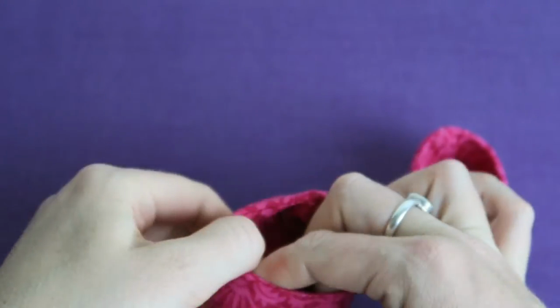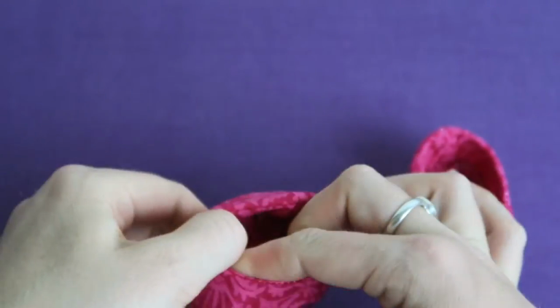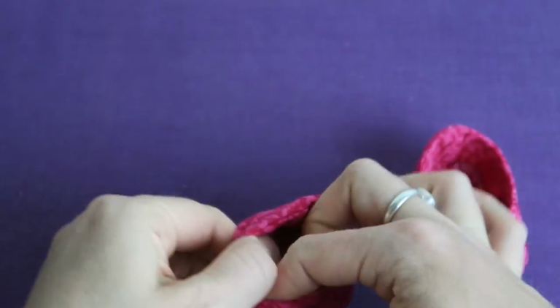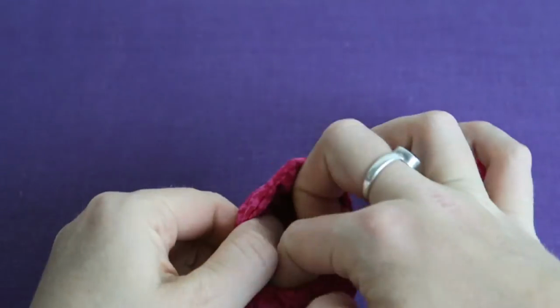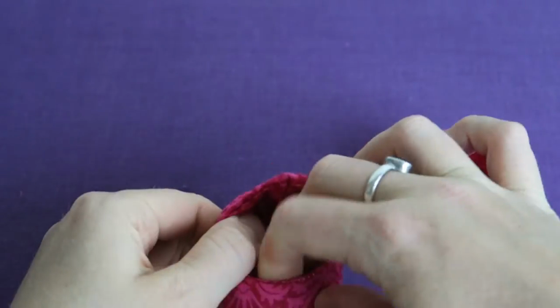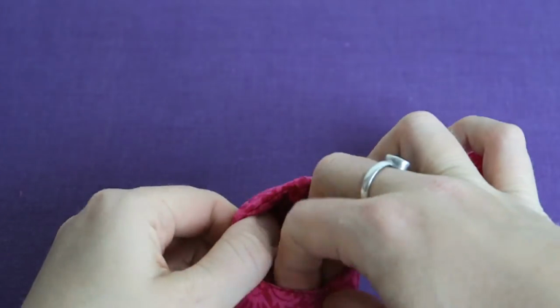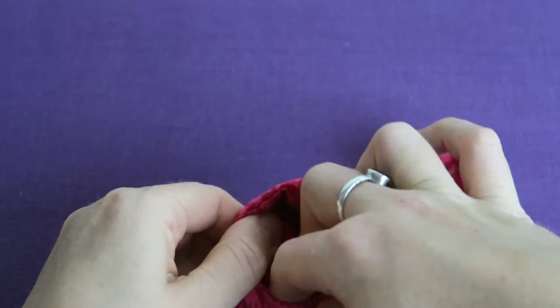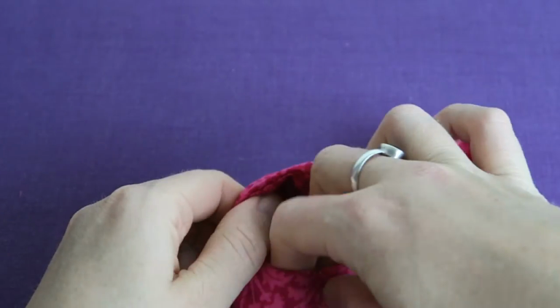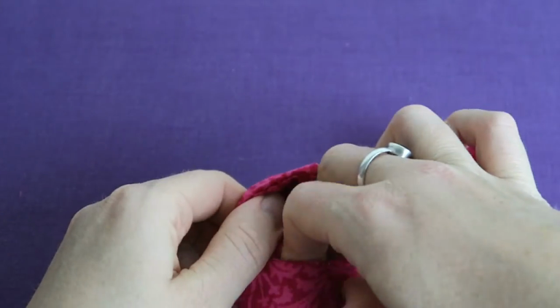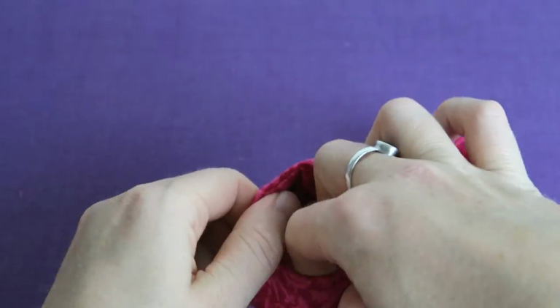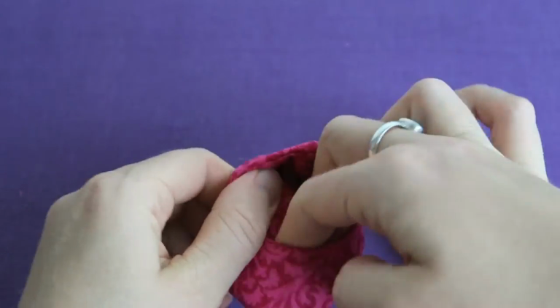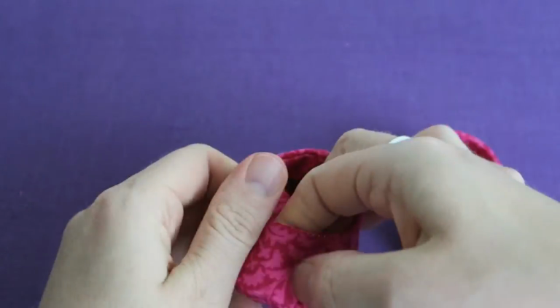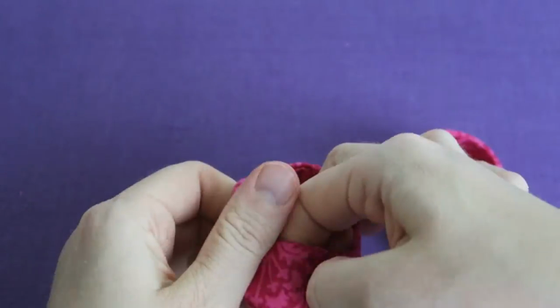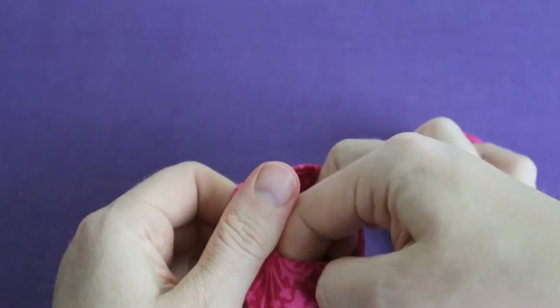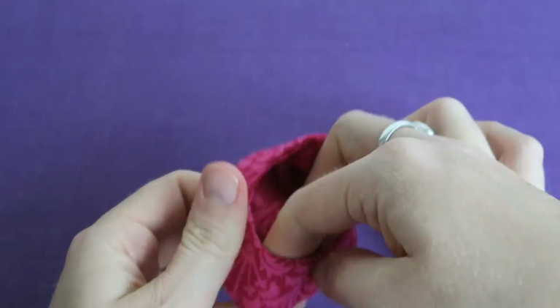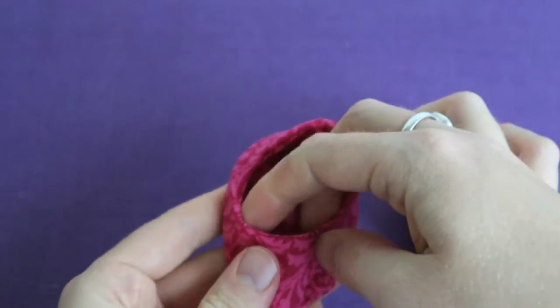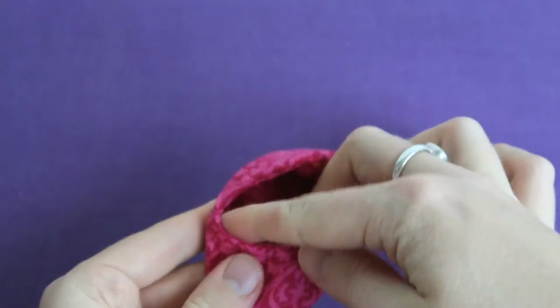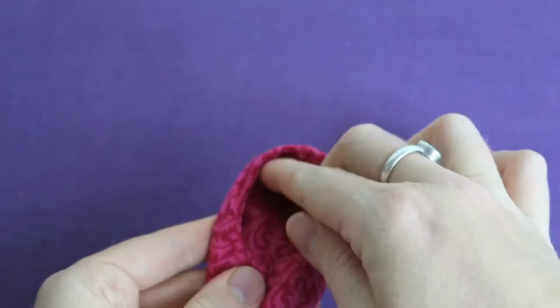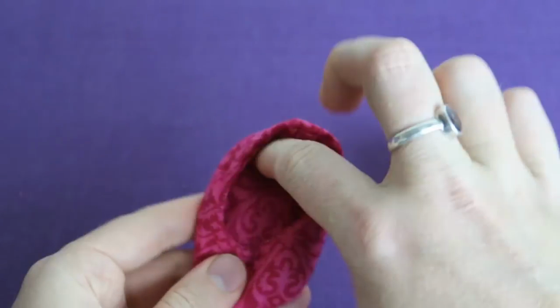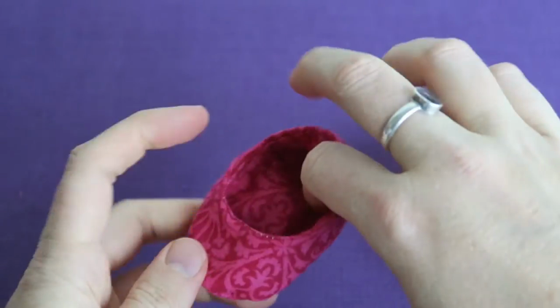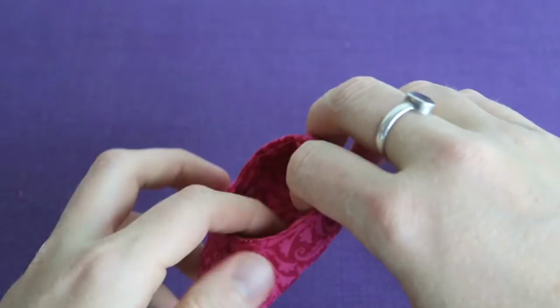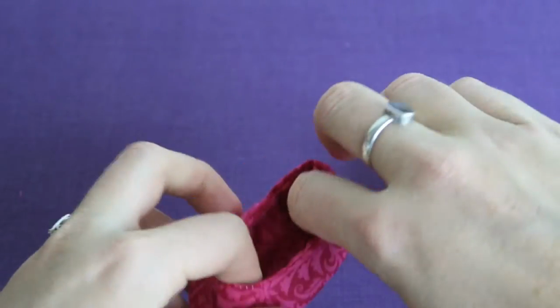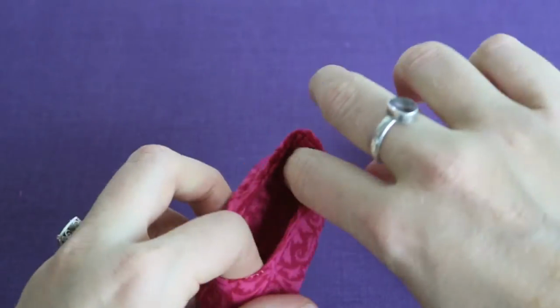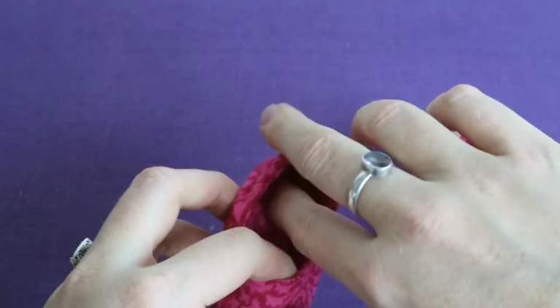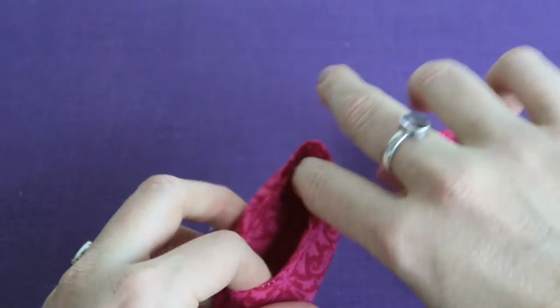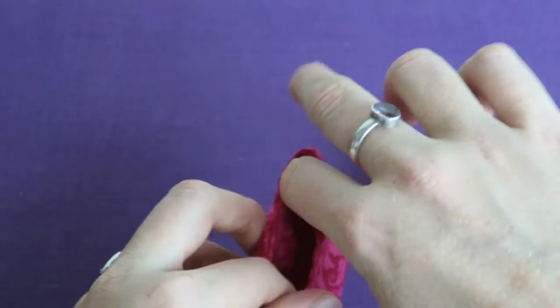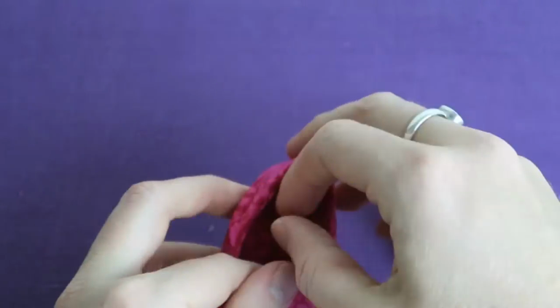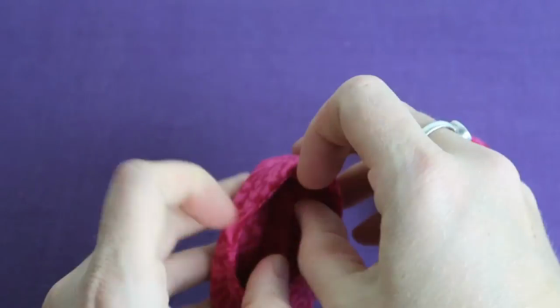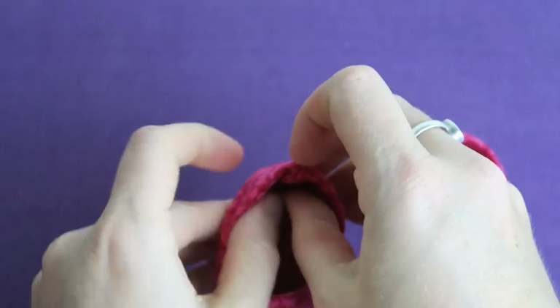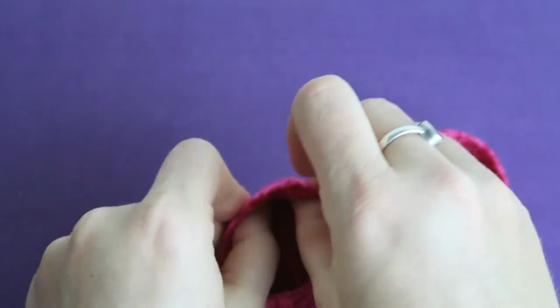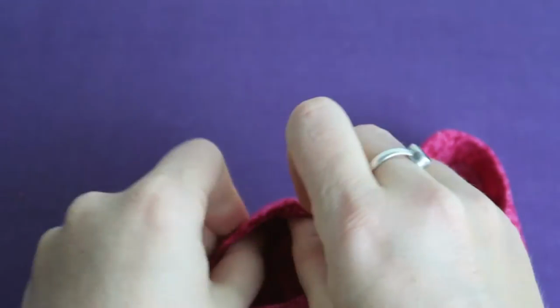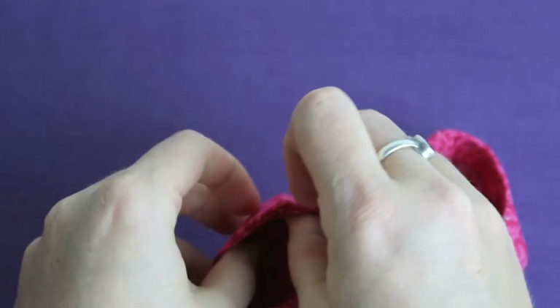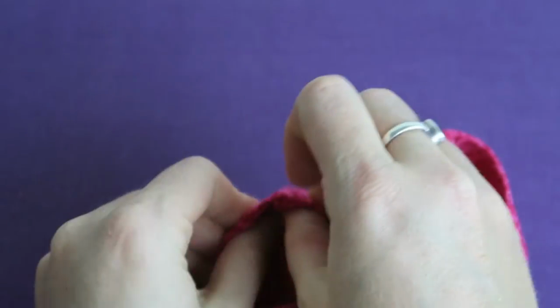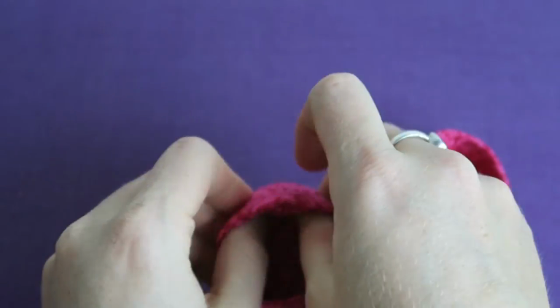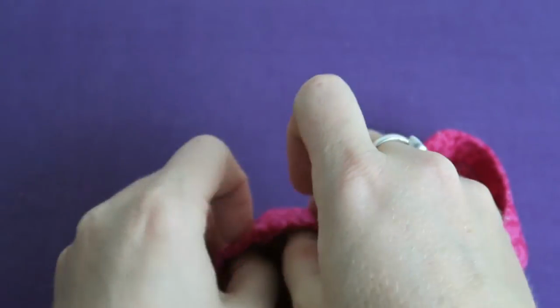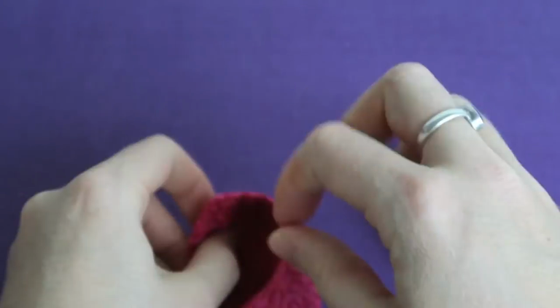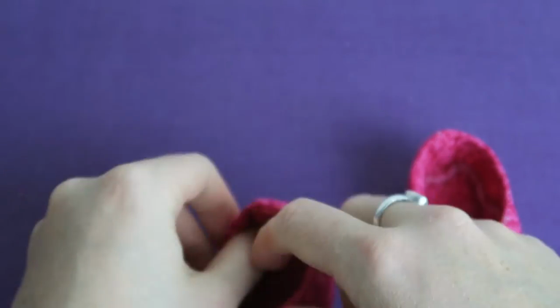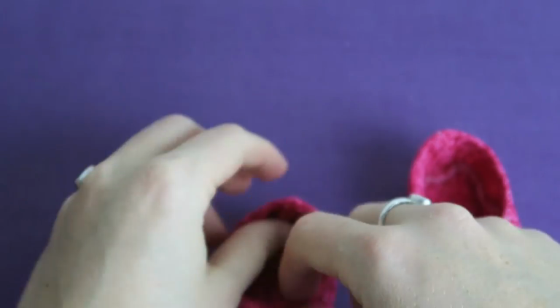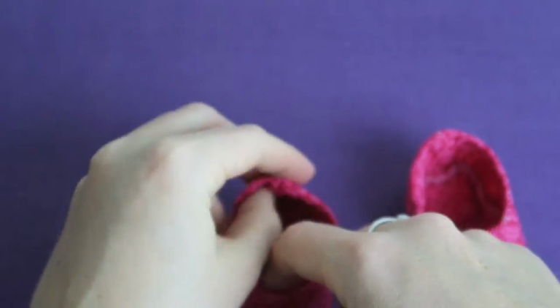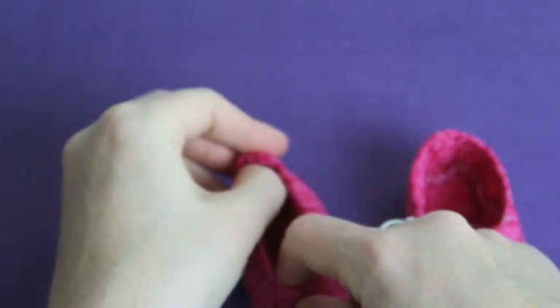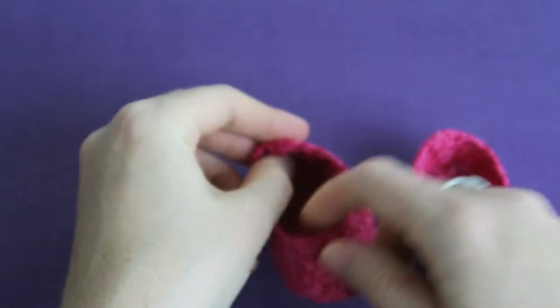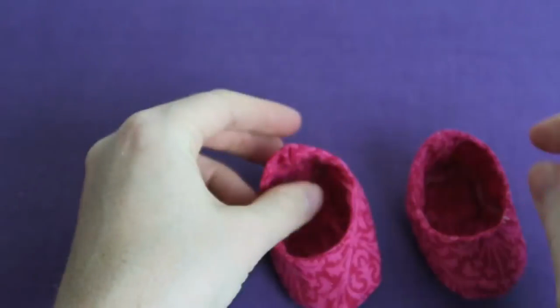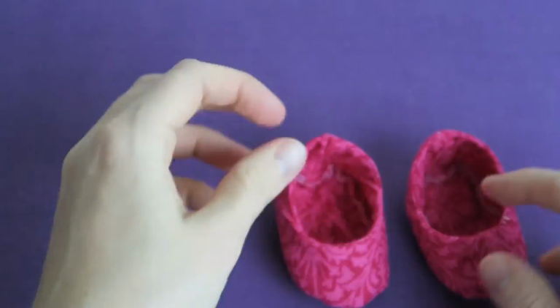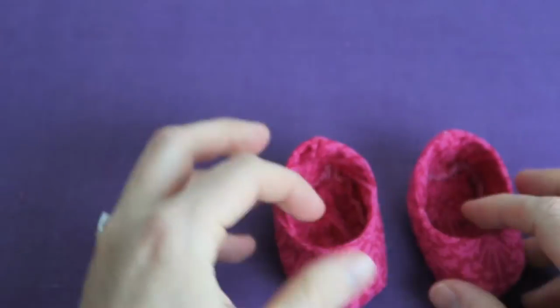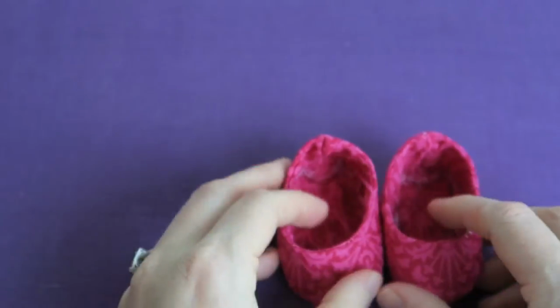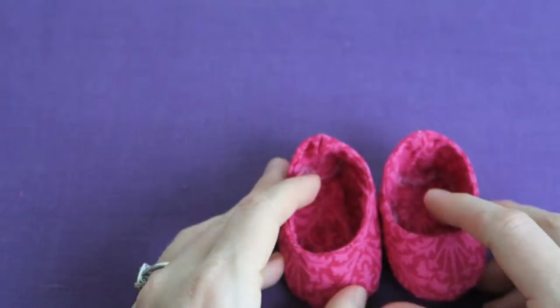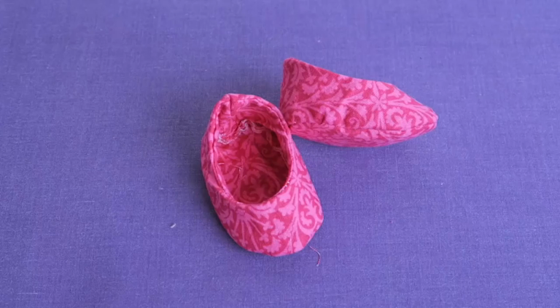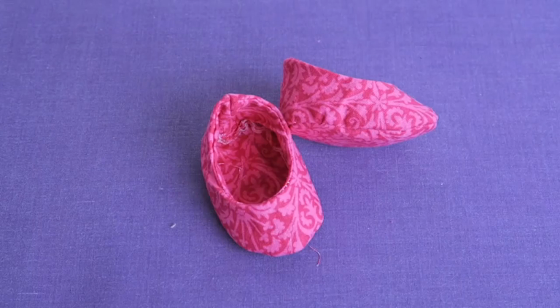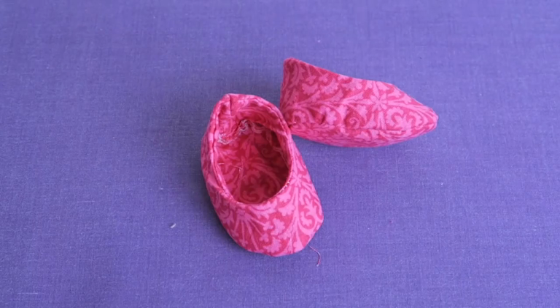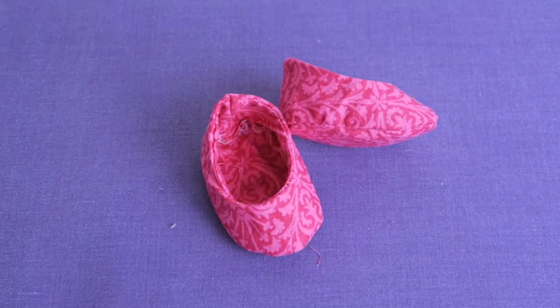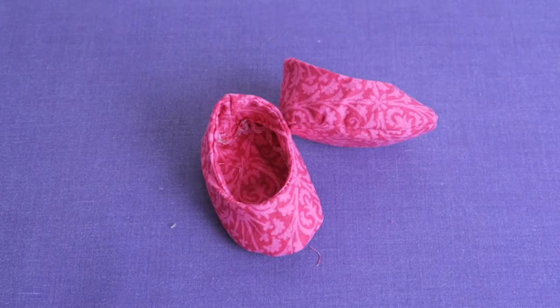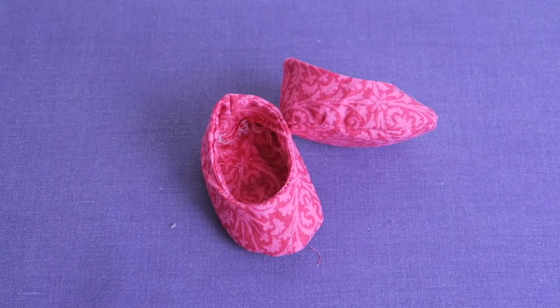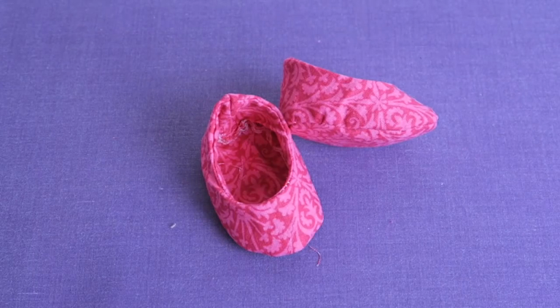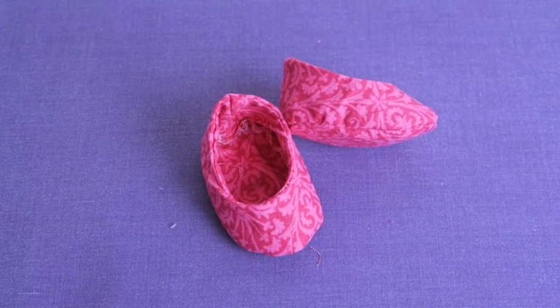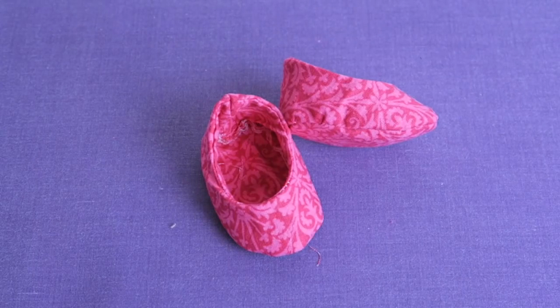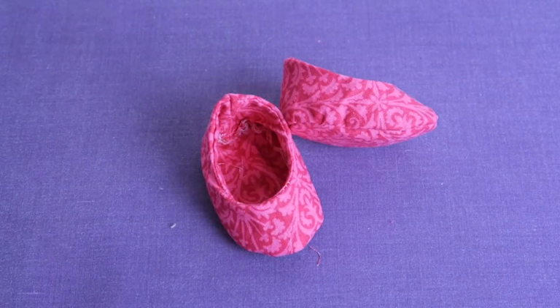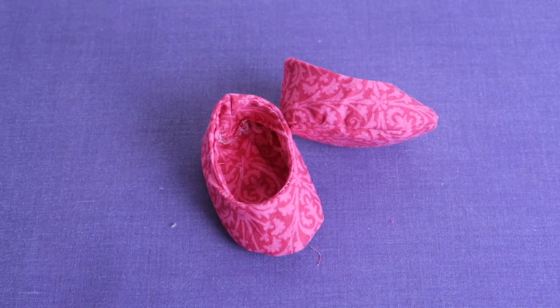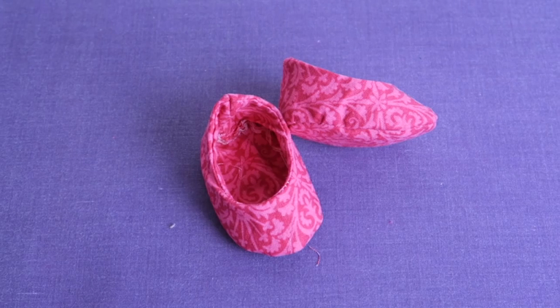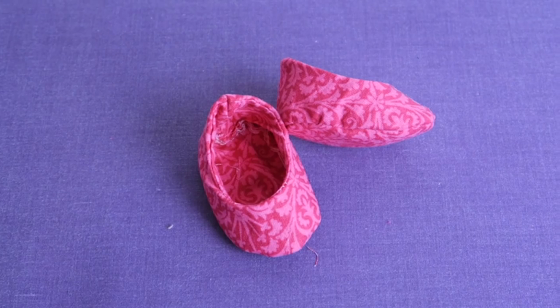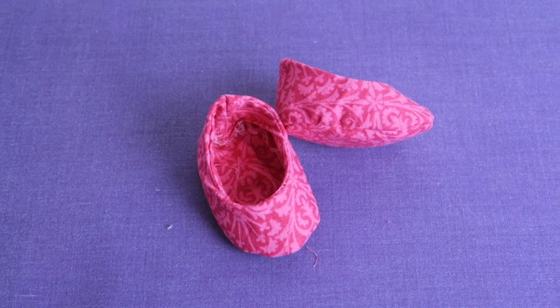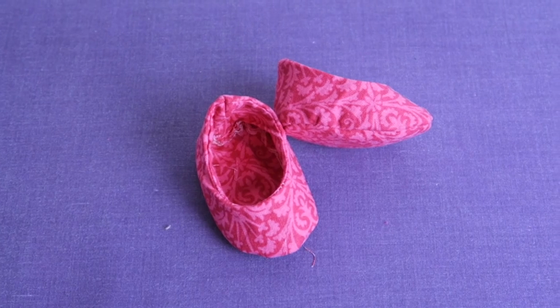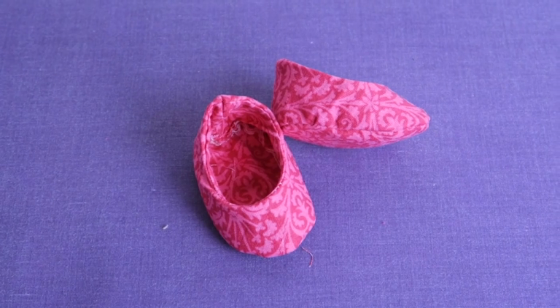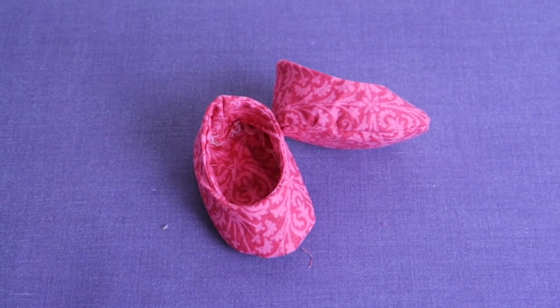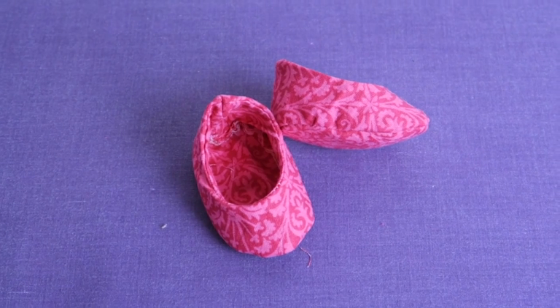If you want to make the dress and the bolero that go with the shoes, the videos and the pattern are linked down below in the video description.